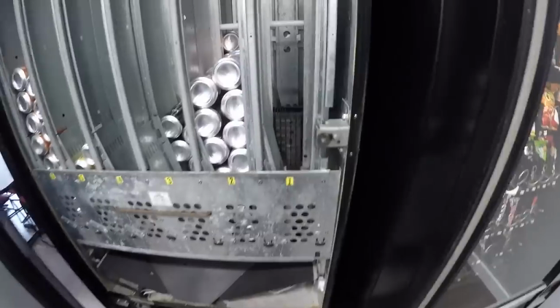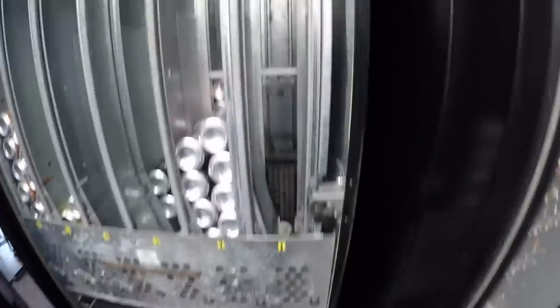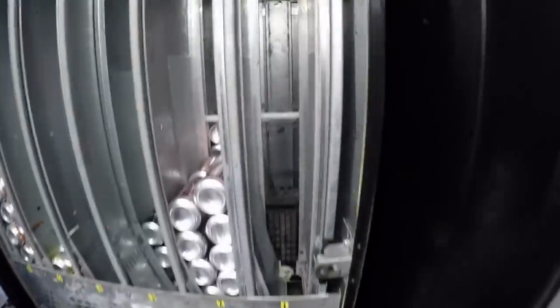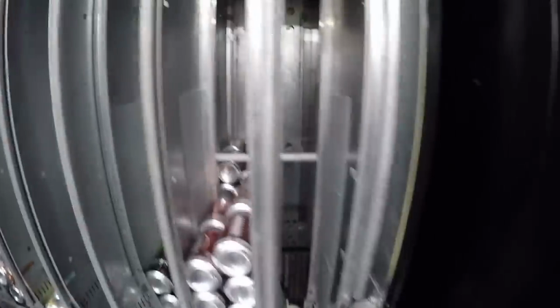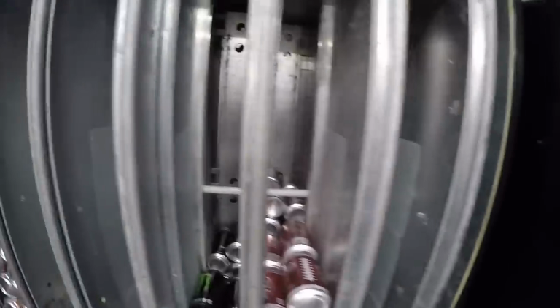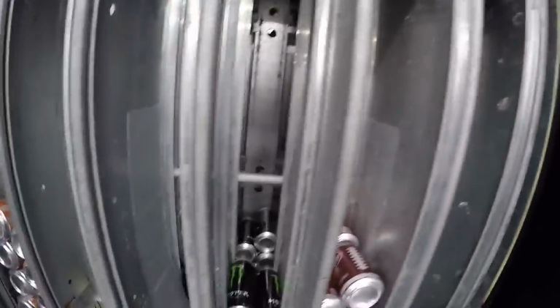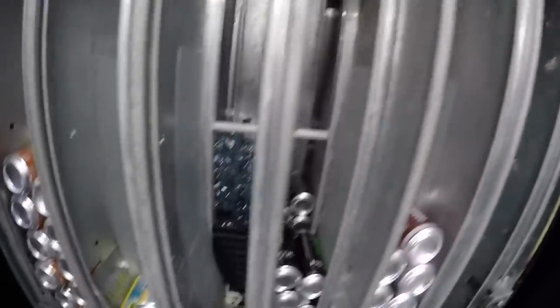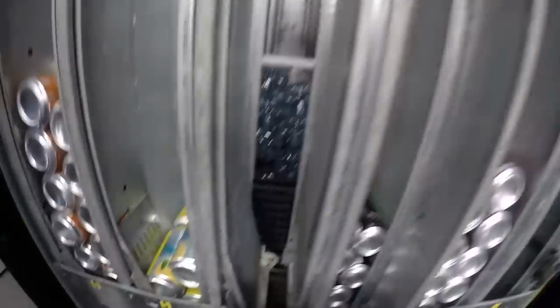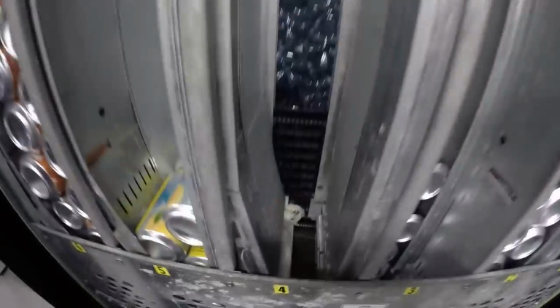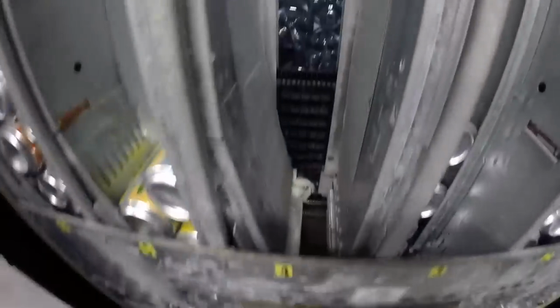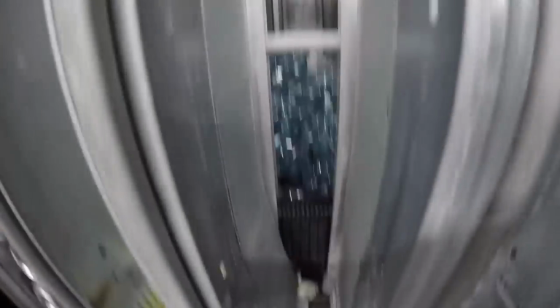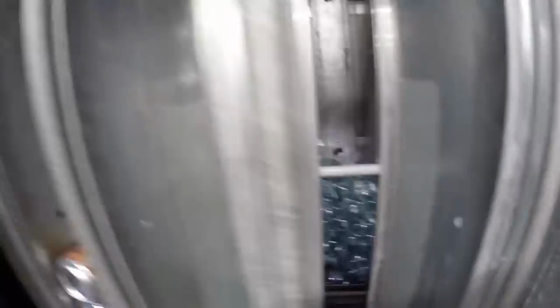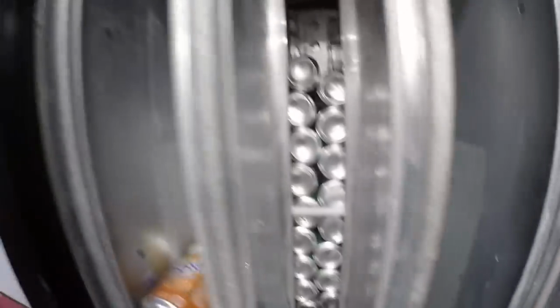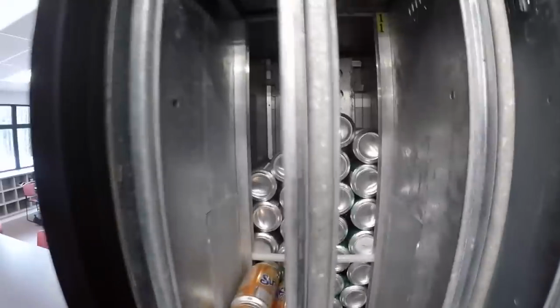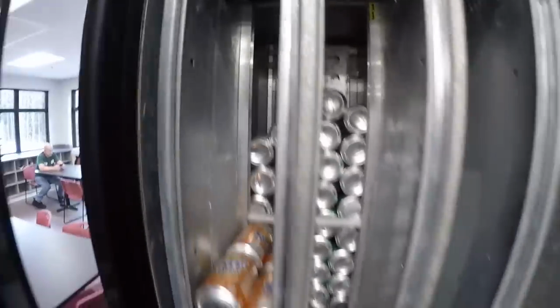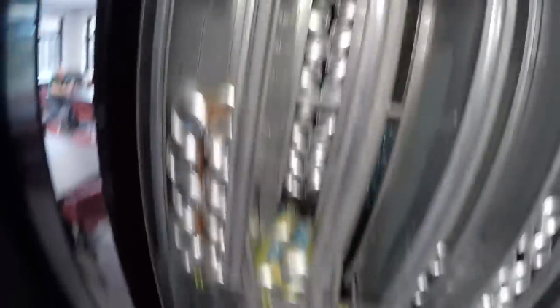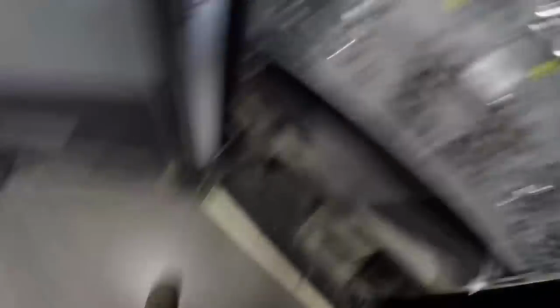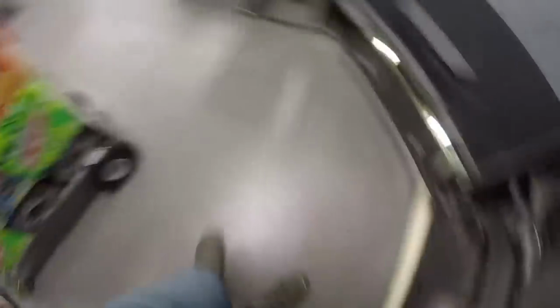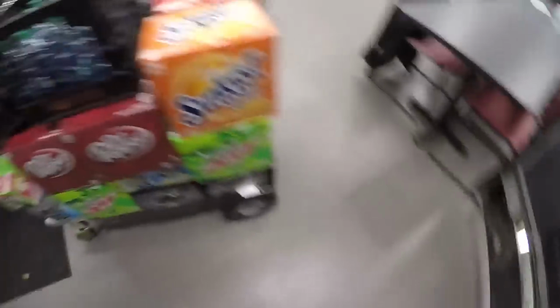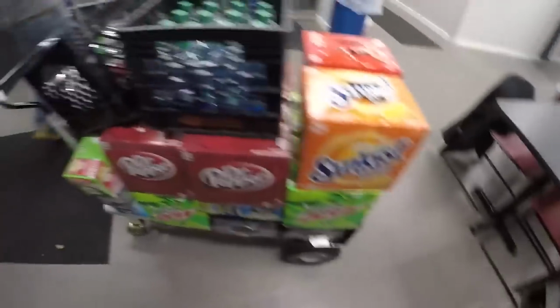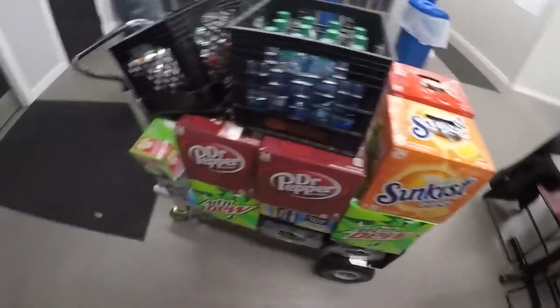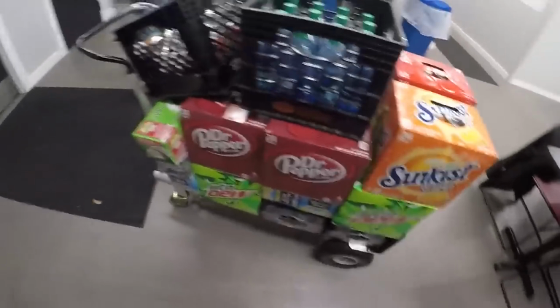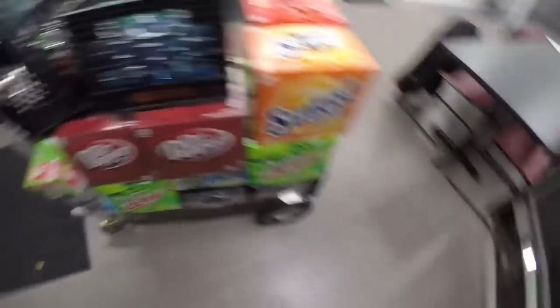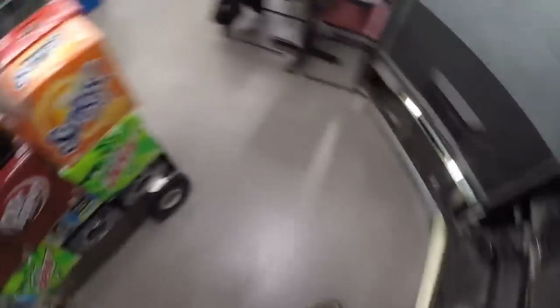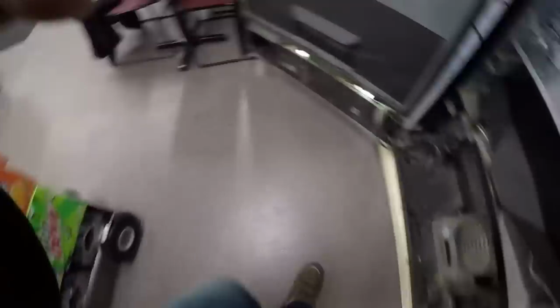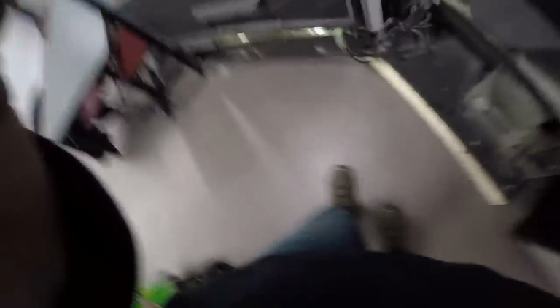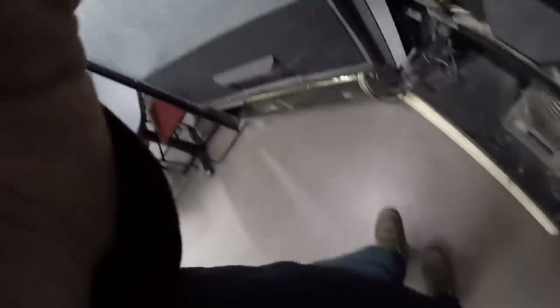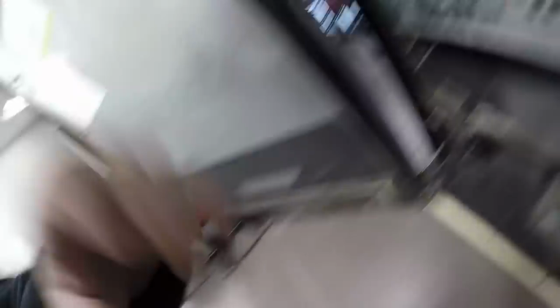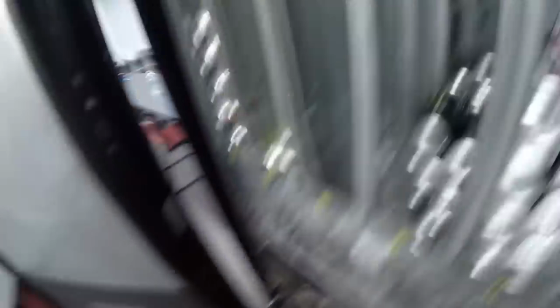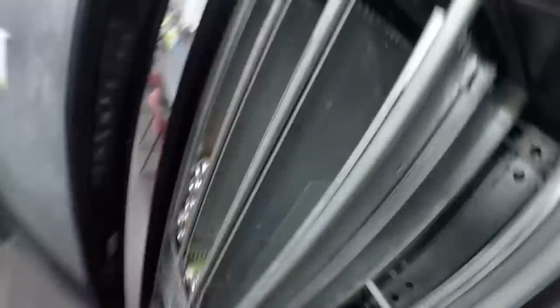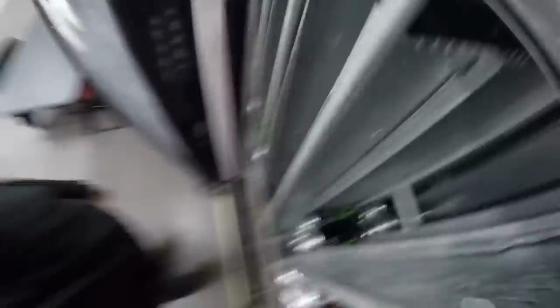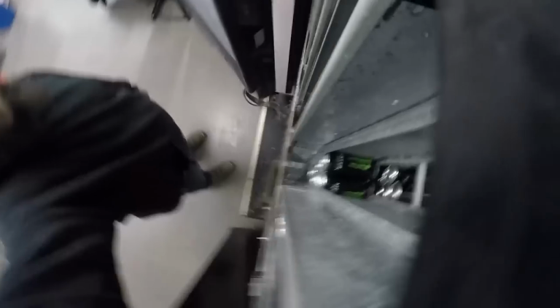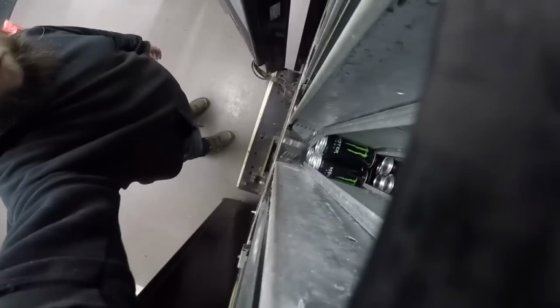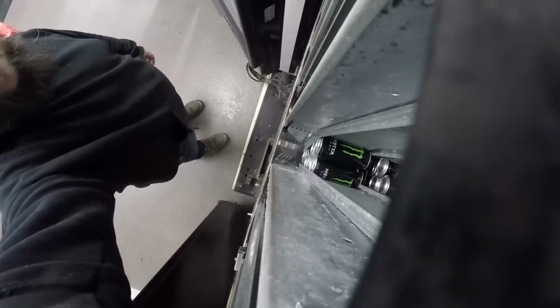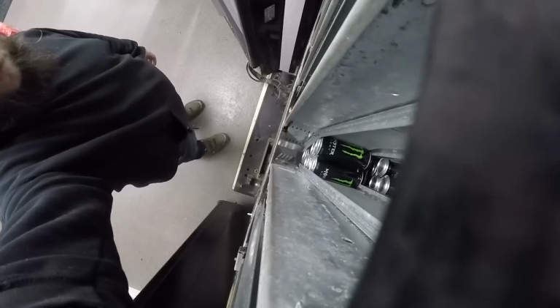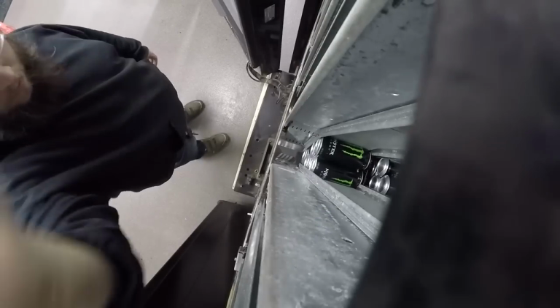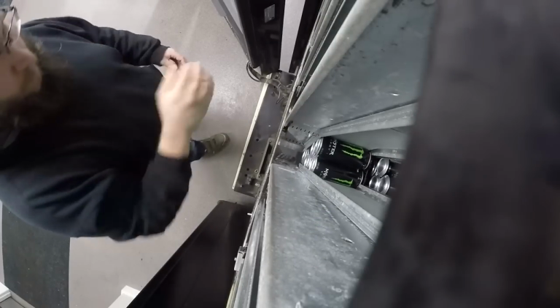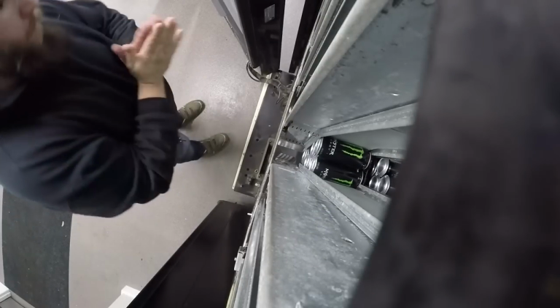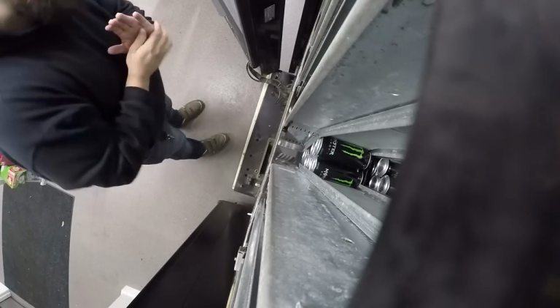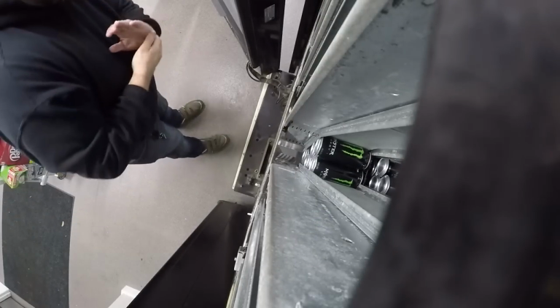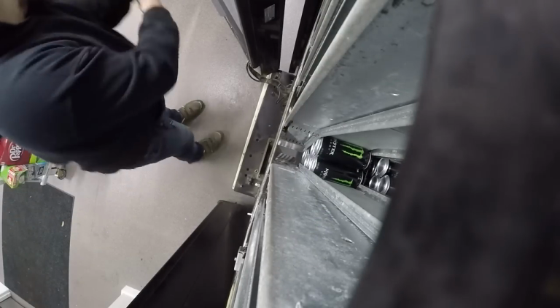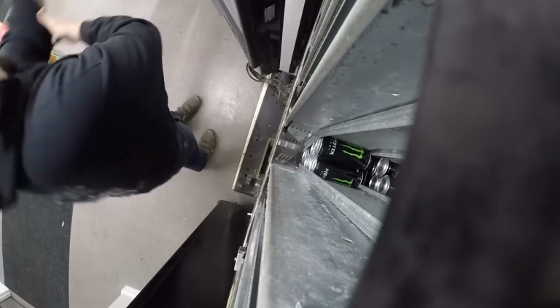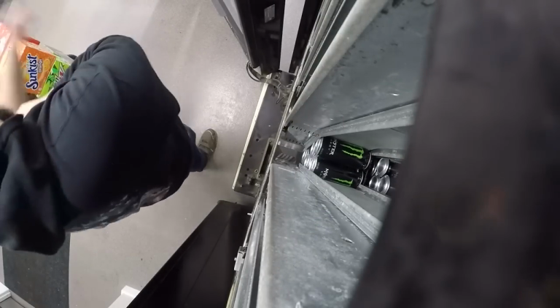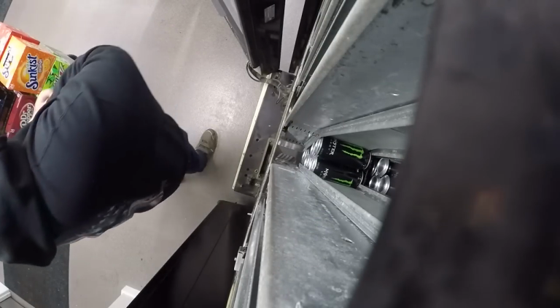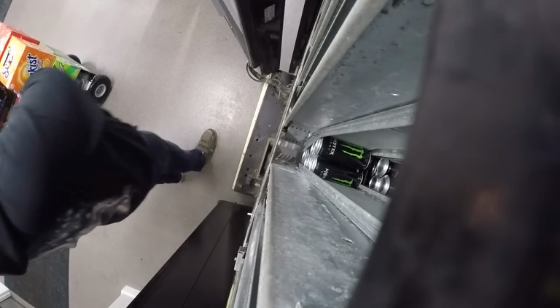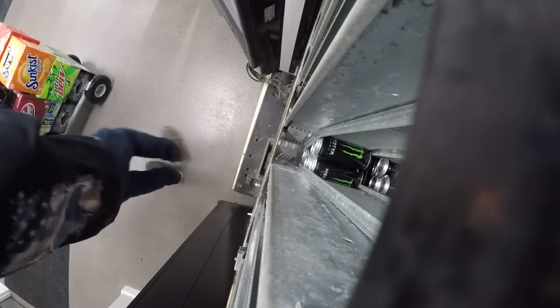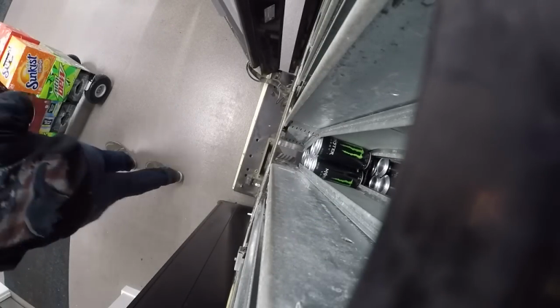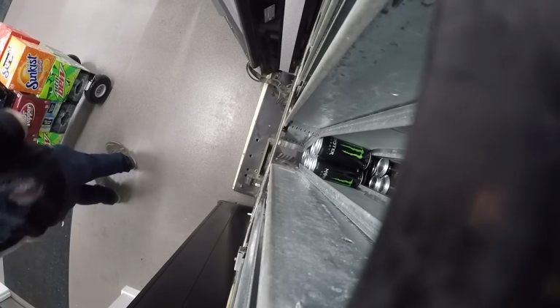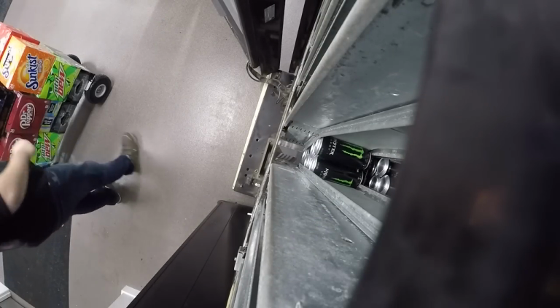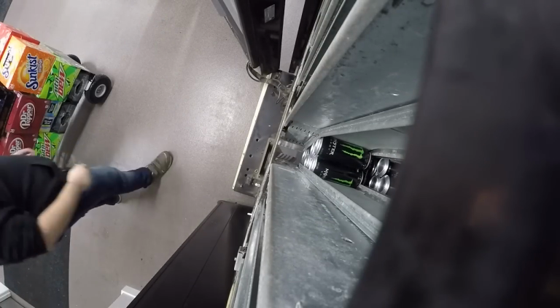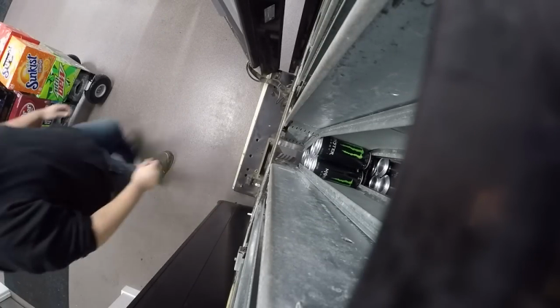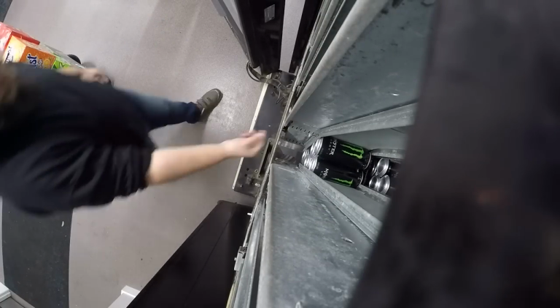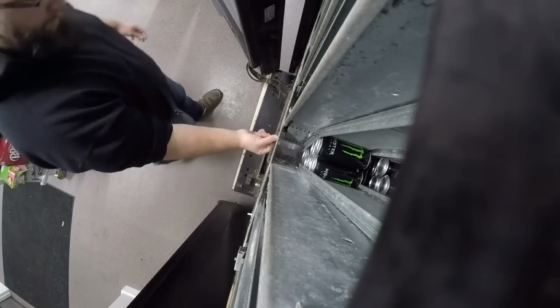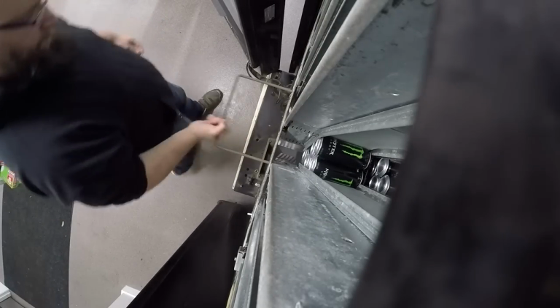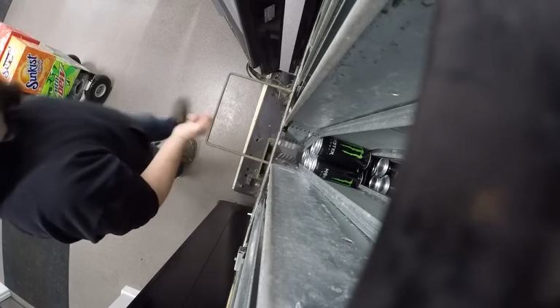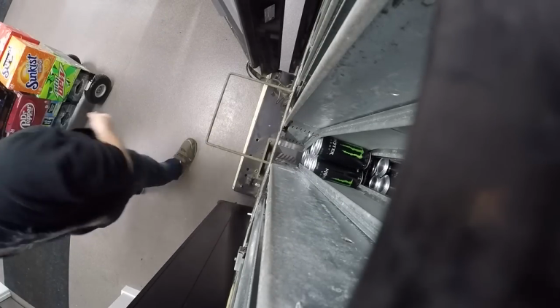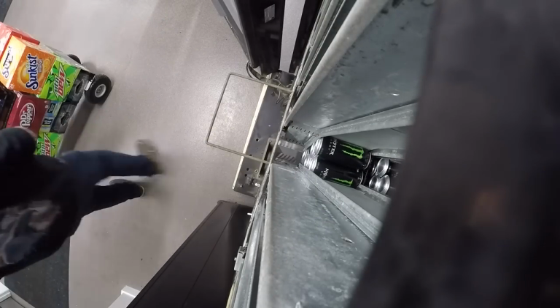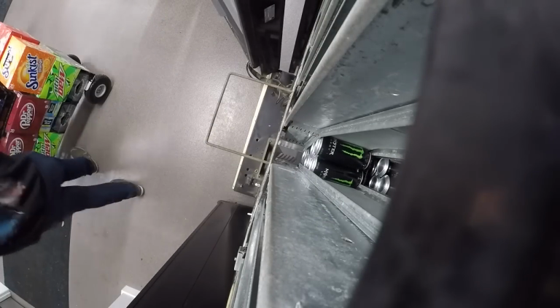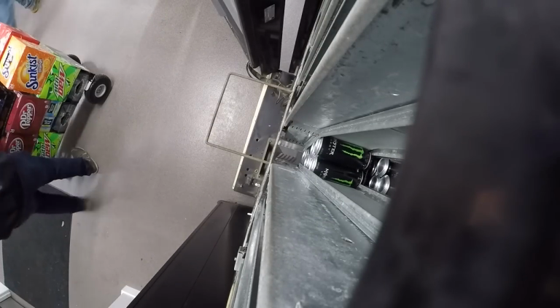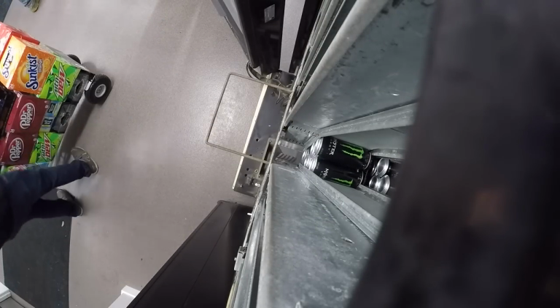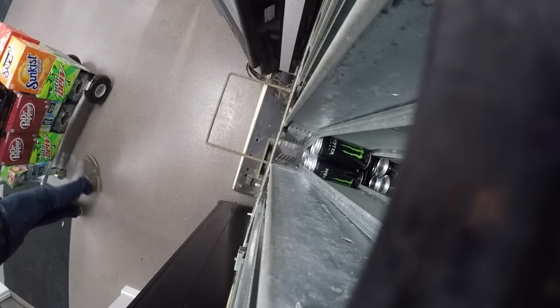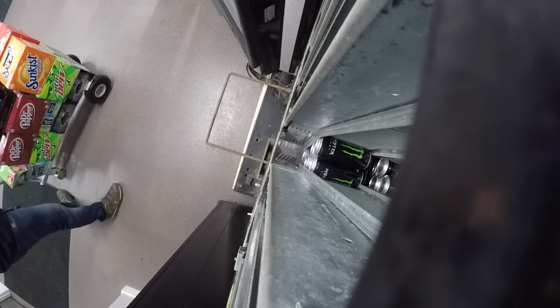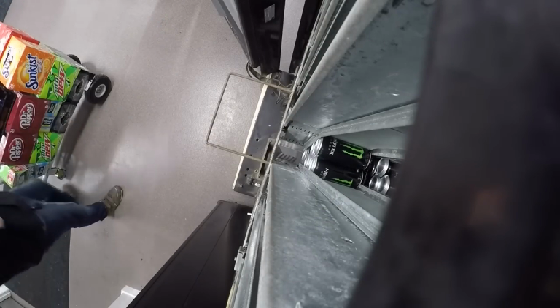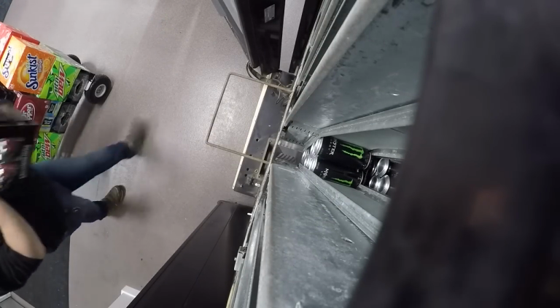Hey Bear Squad, what is up? Today we are going to service the soda machine first, and it is empty.